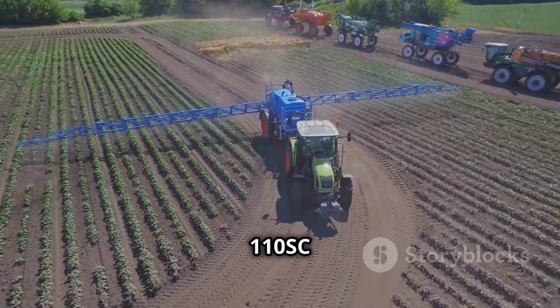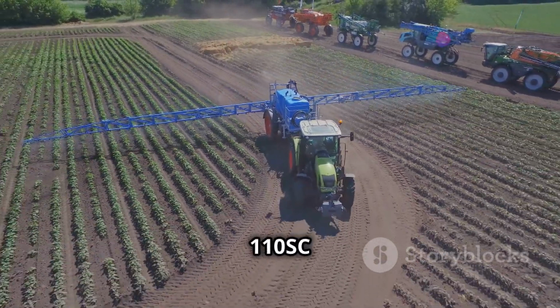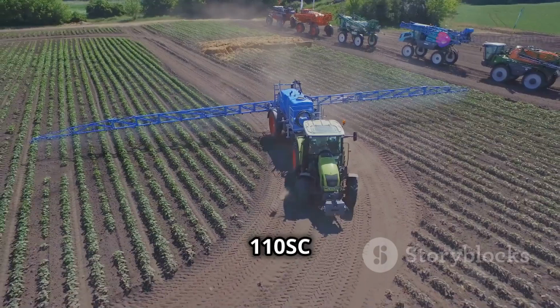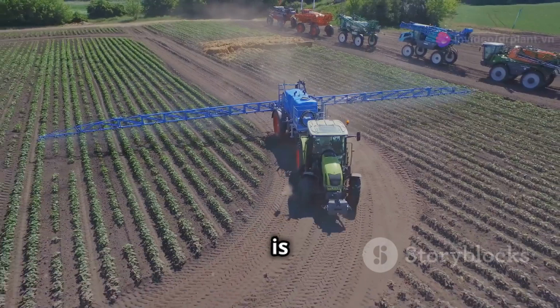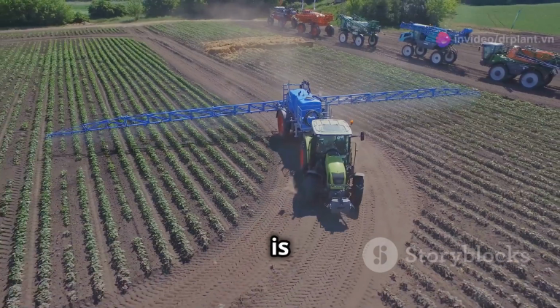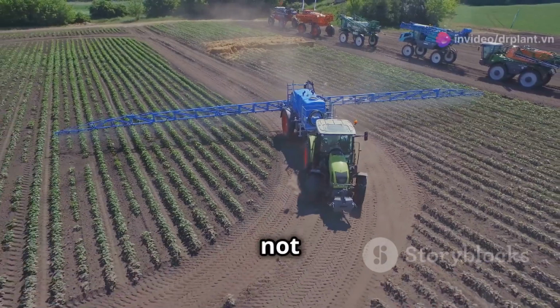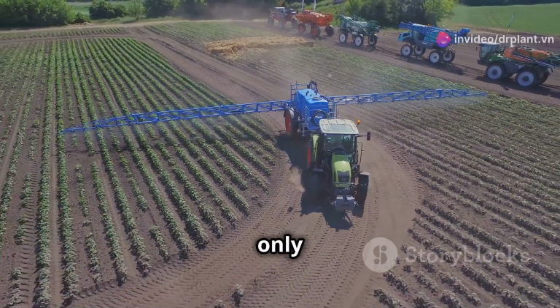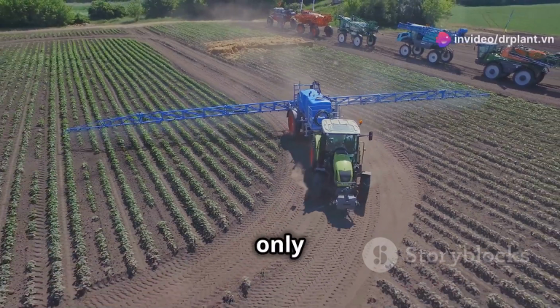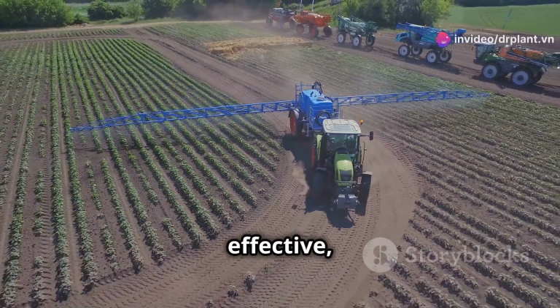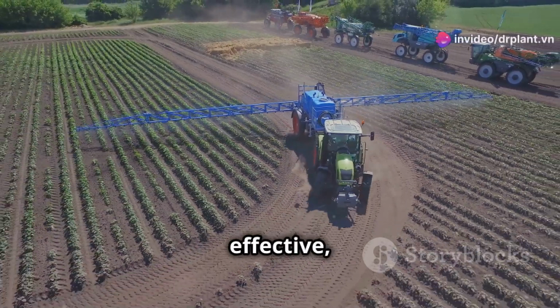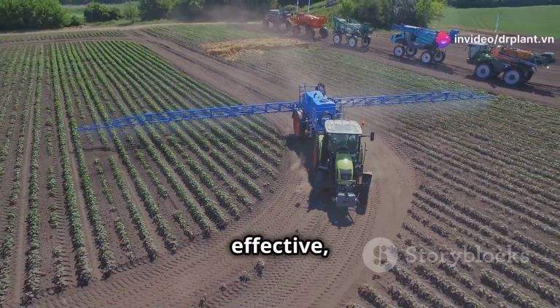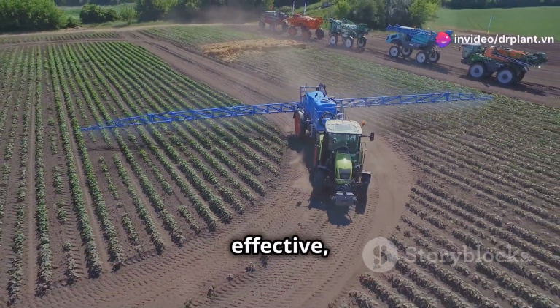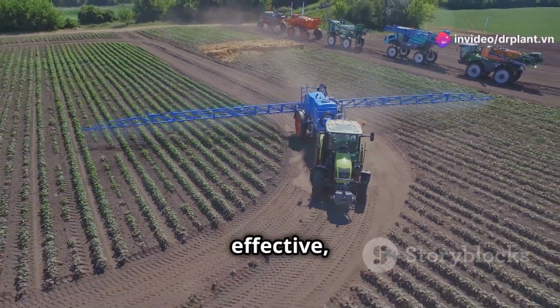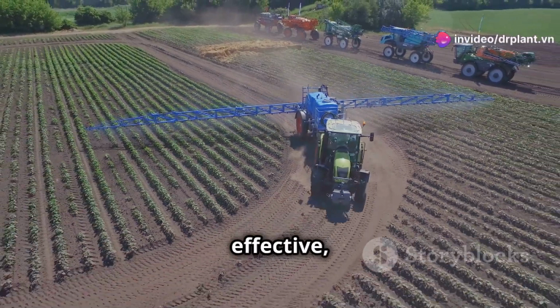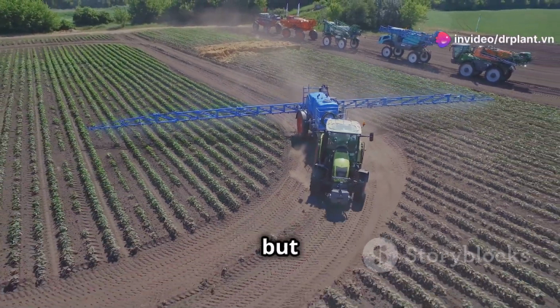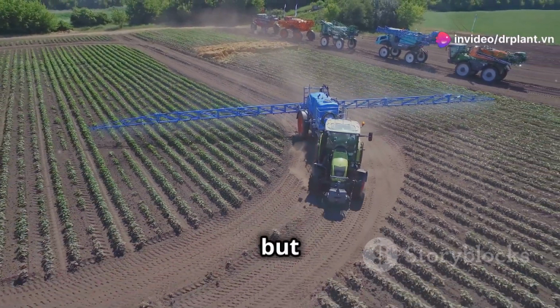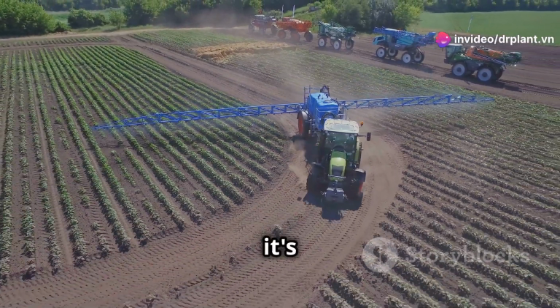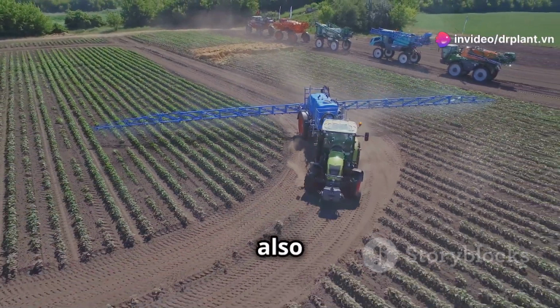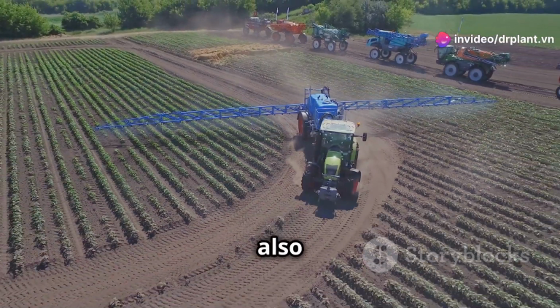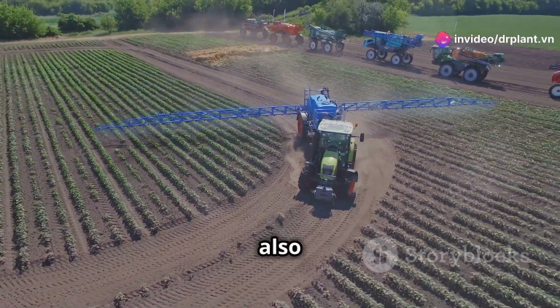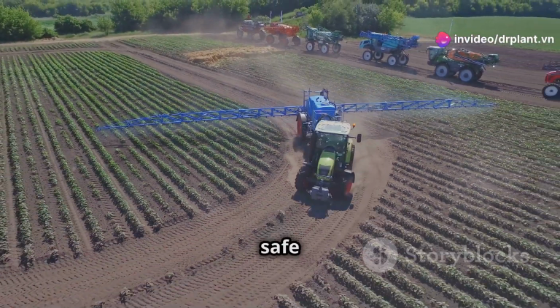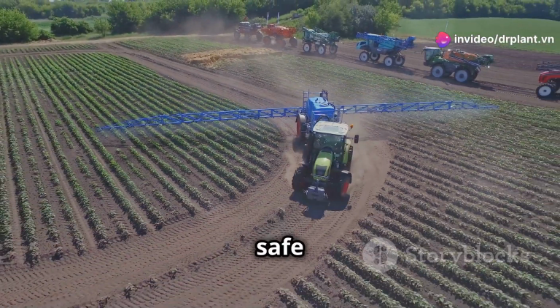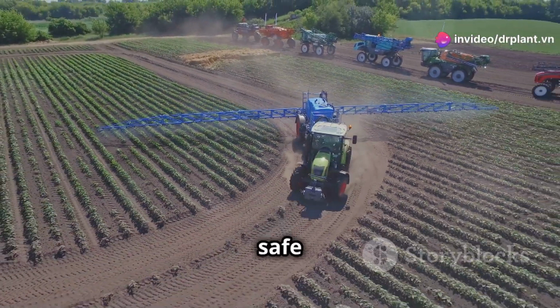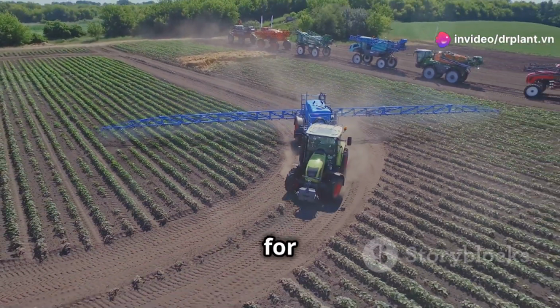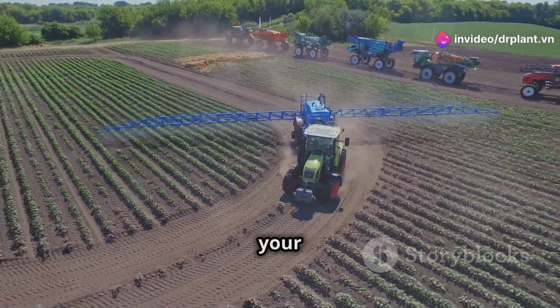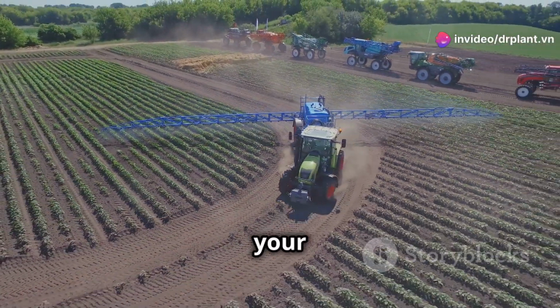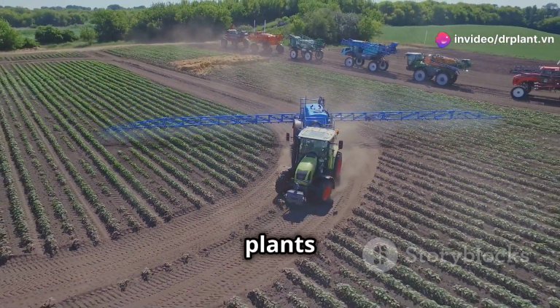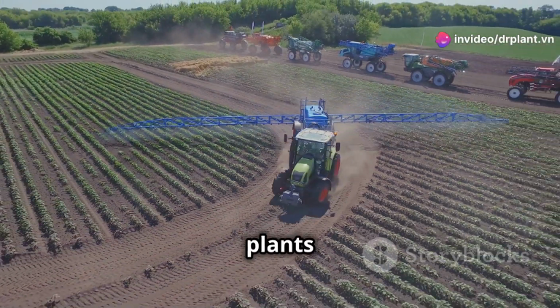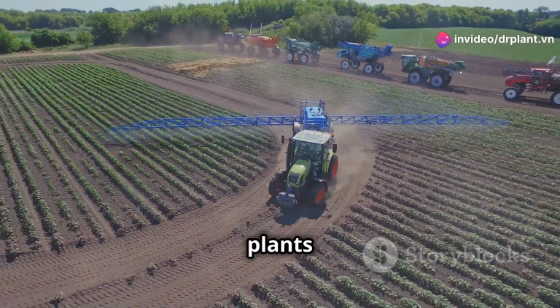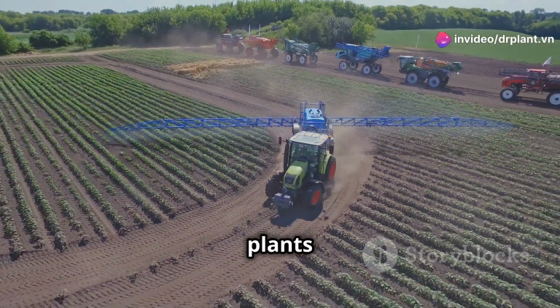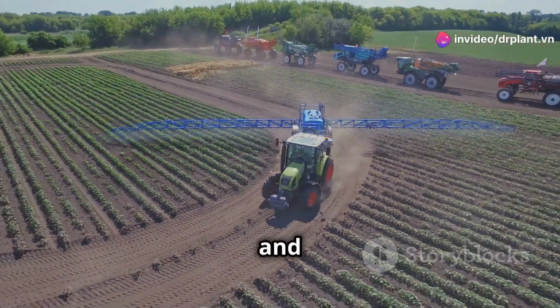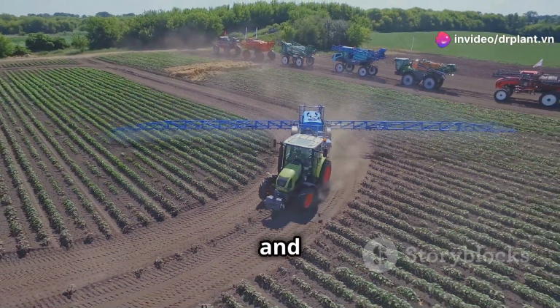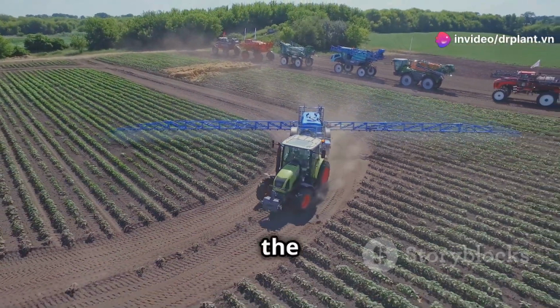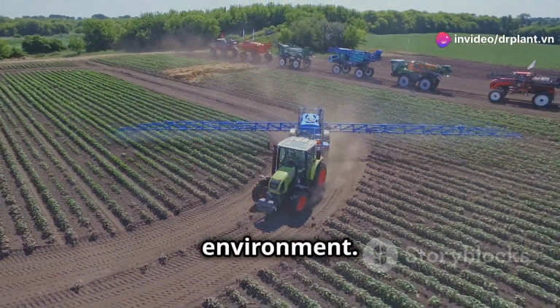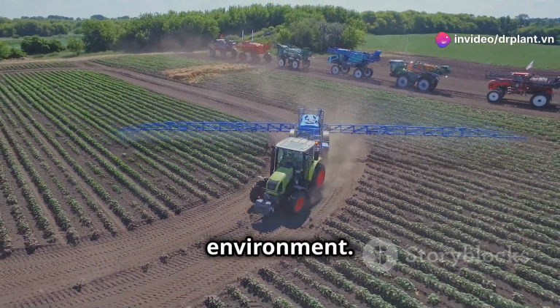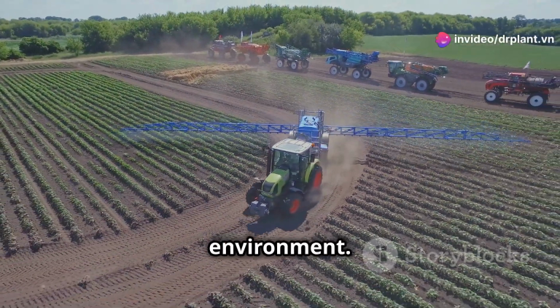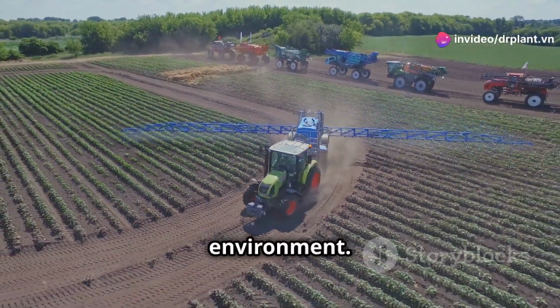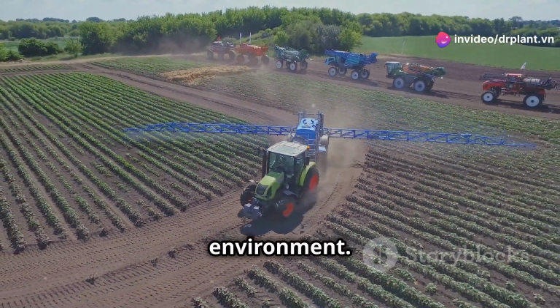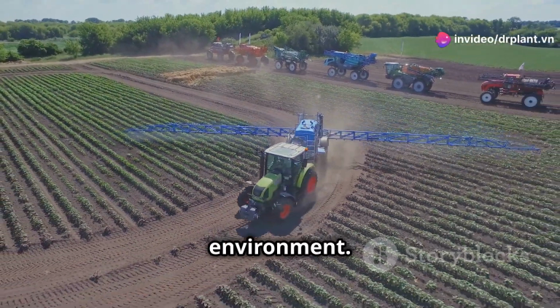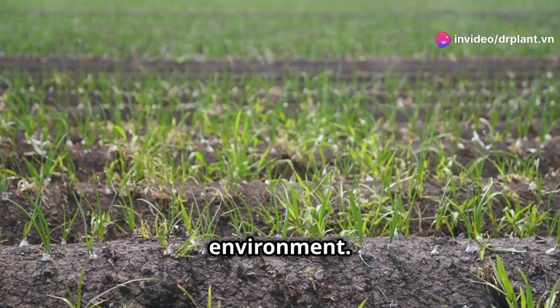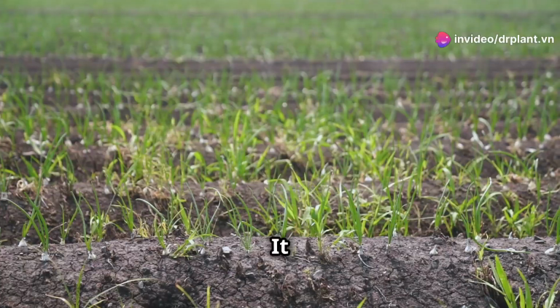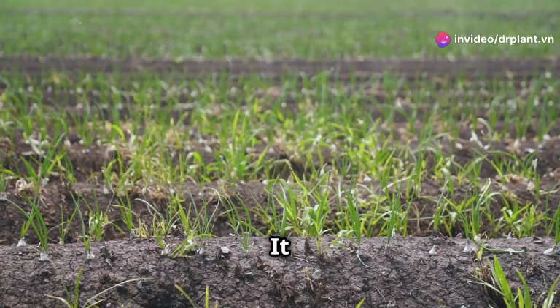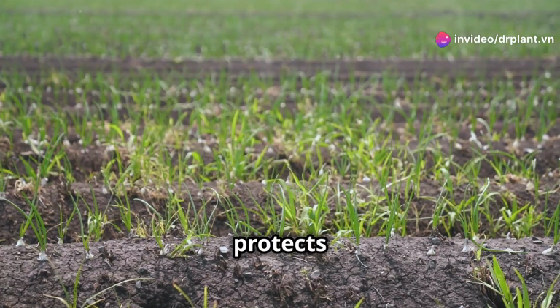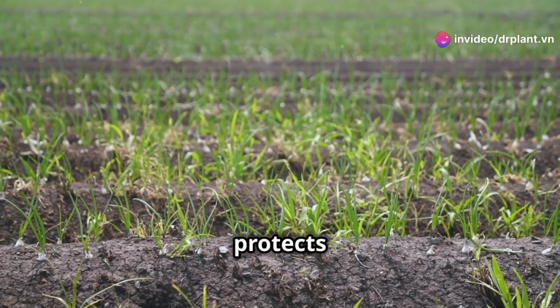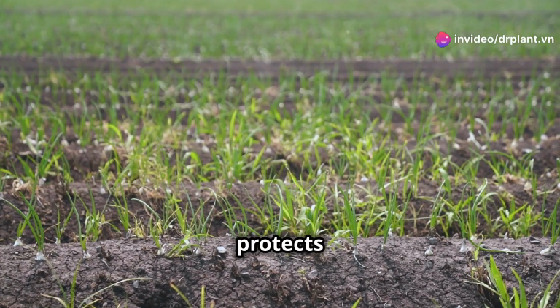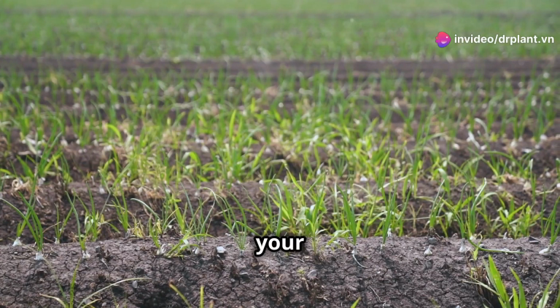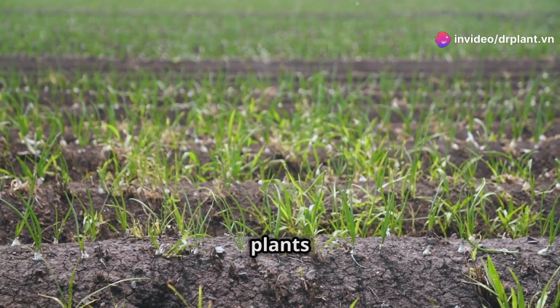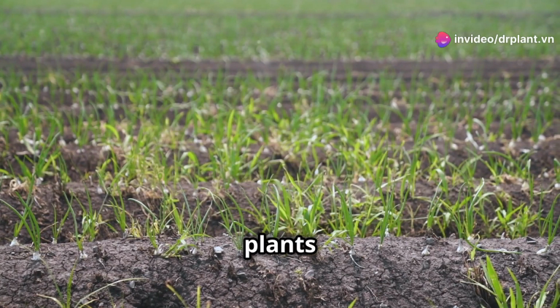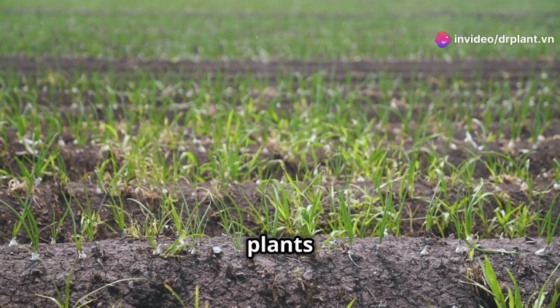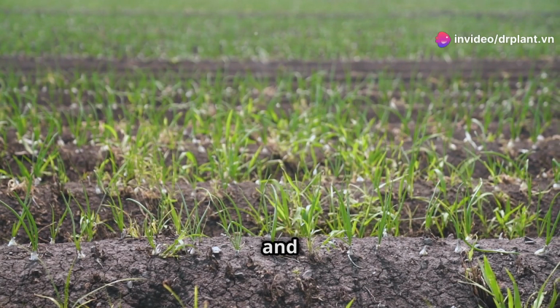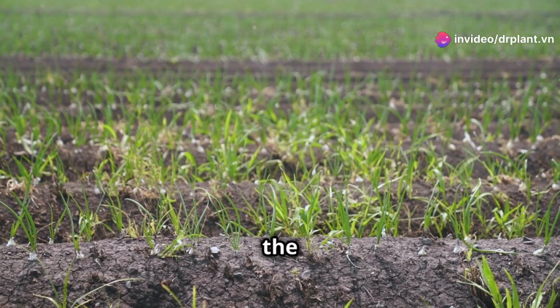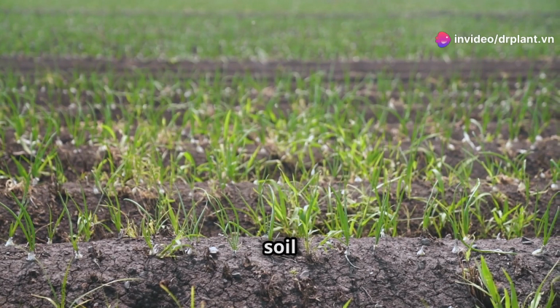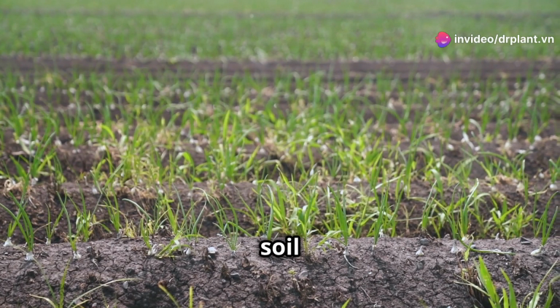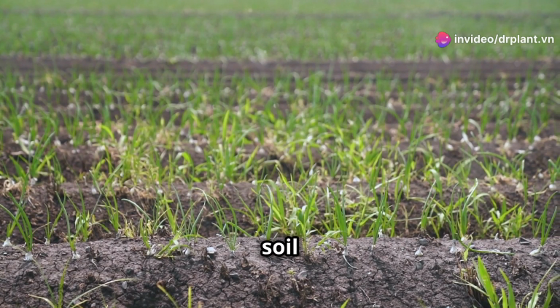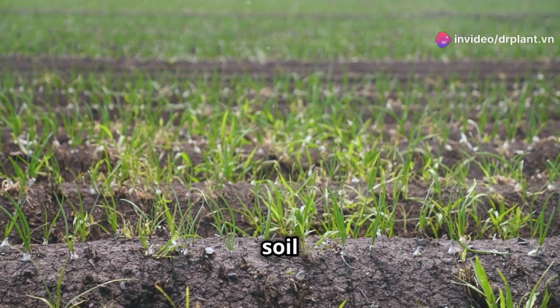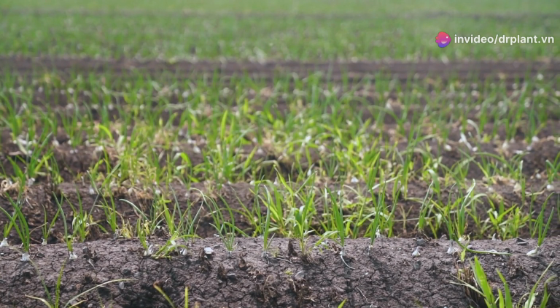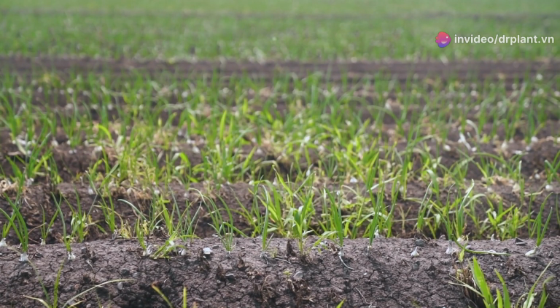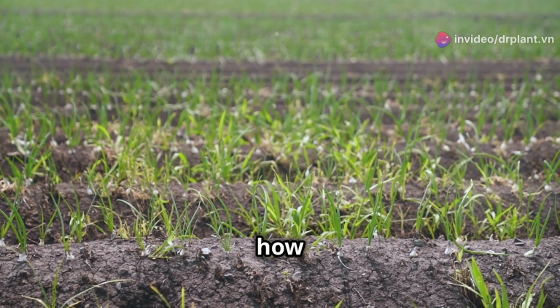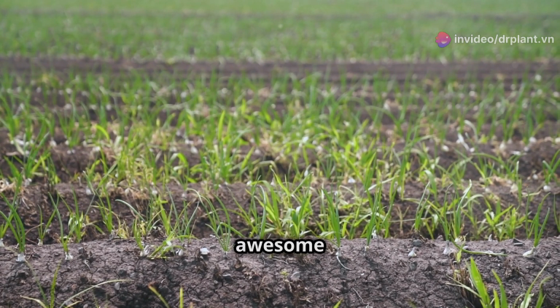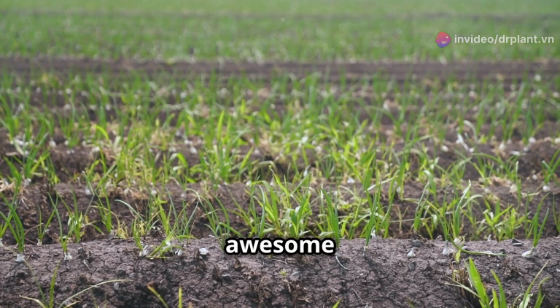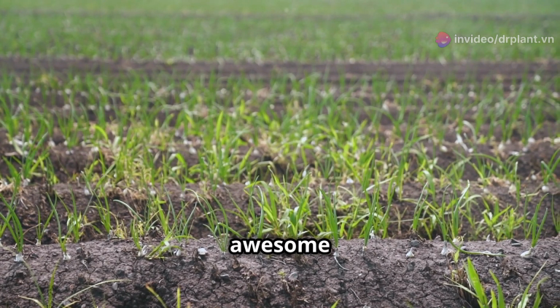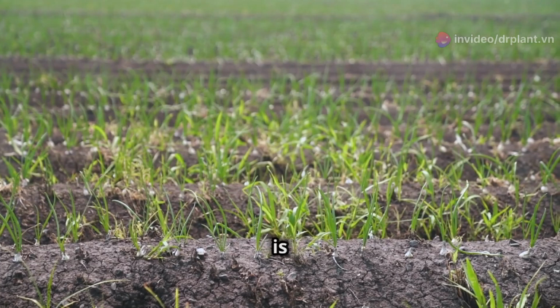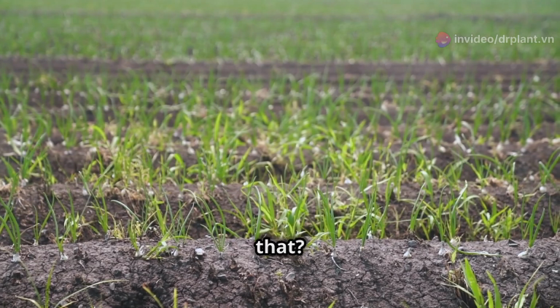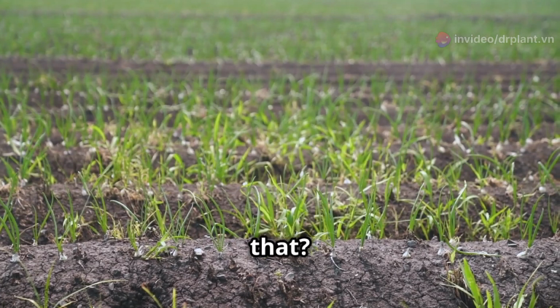And it's not only effective, but it's also safe for your plants and the environment. It protects your plants and the soil. How awesome is that?